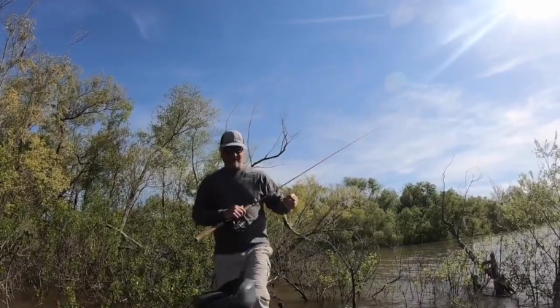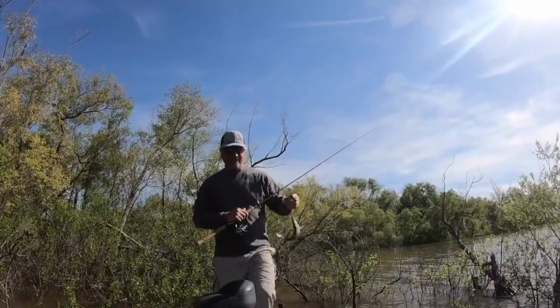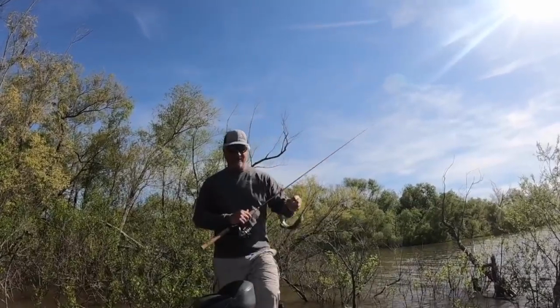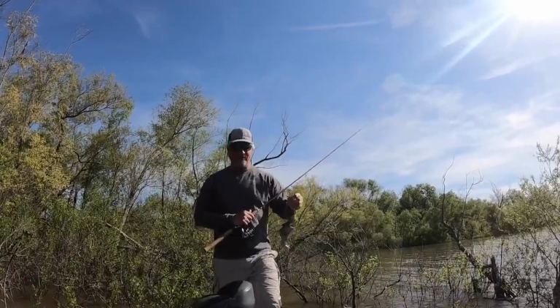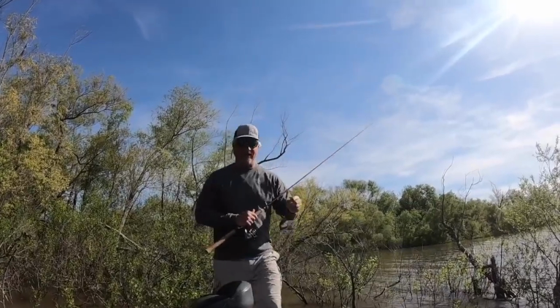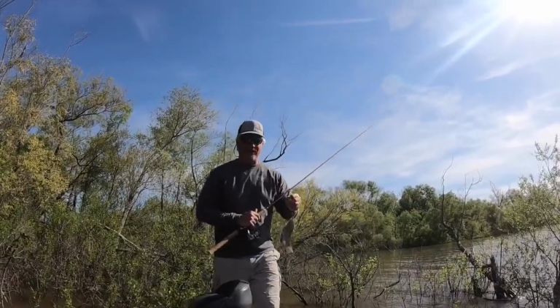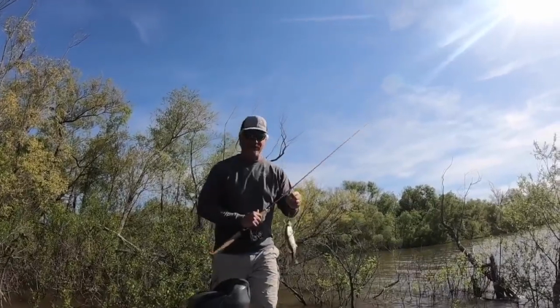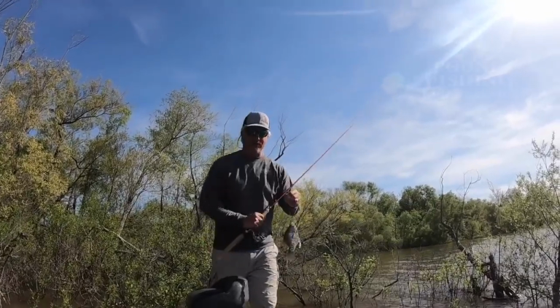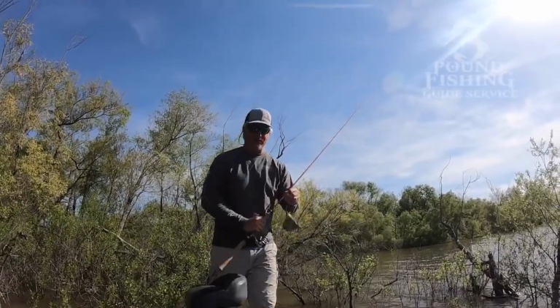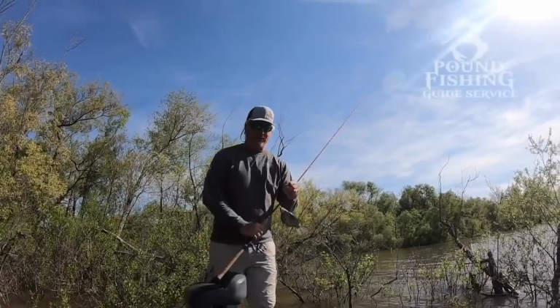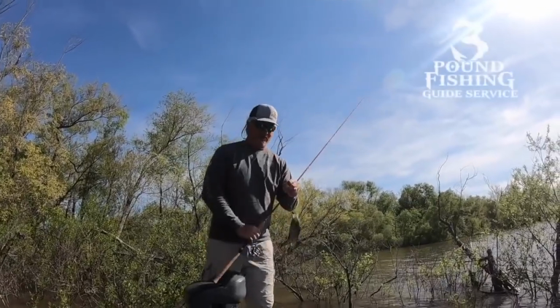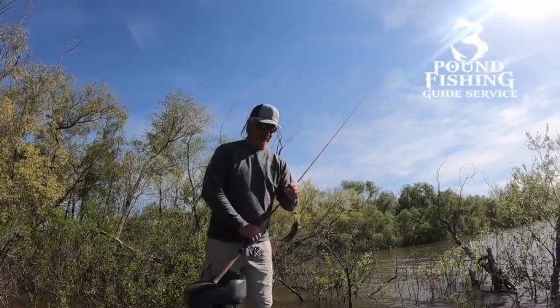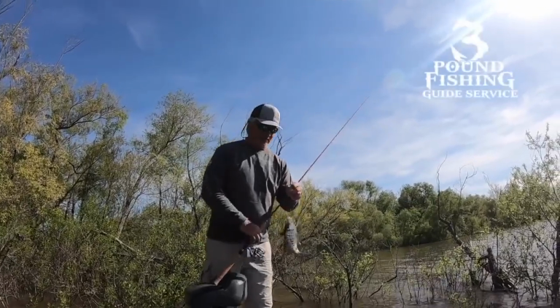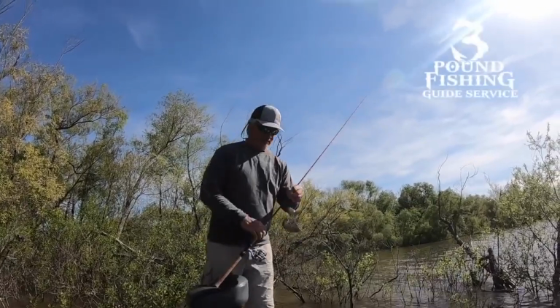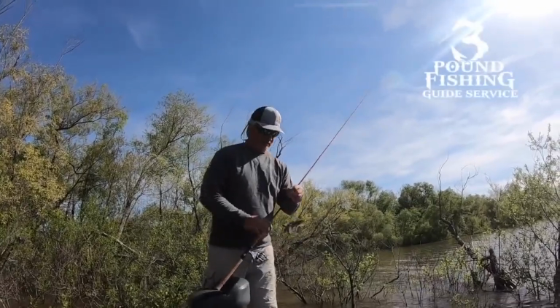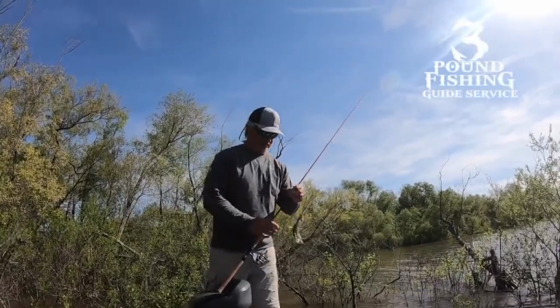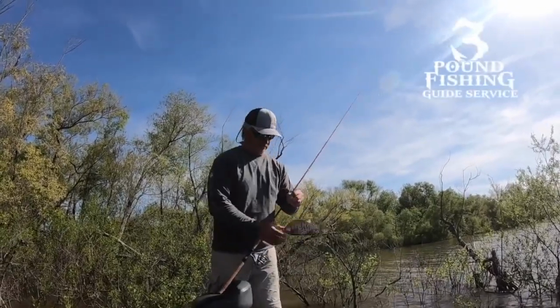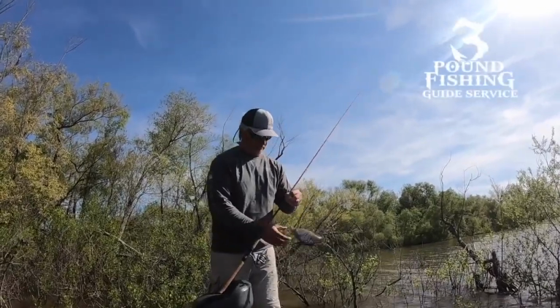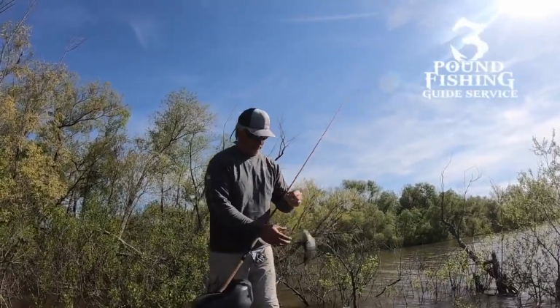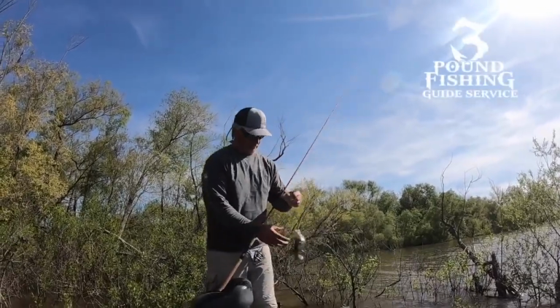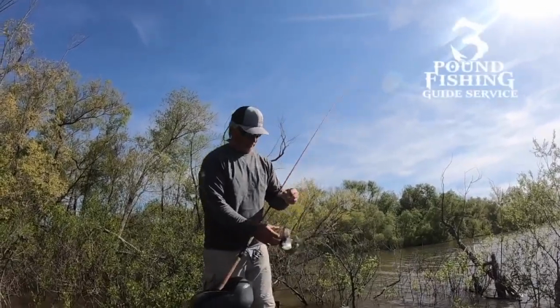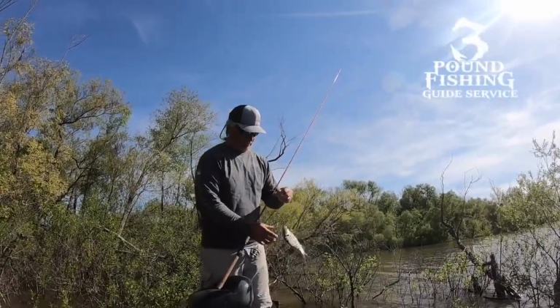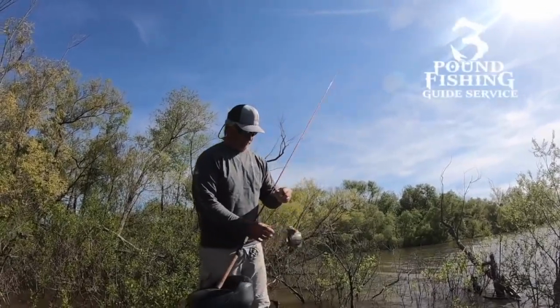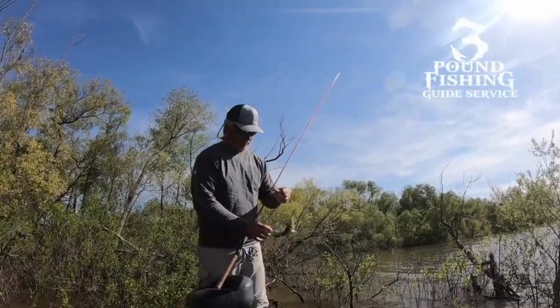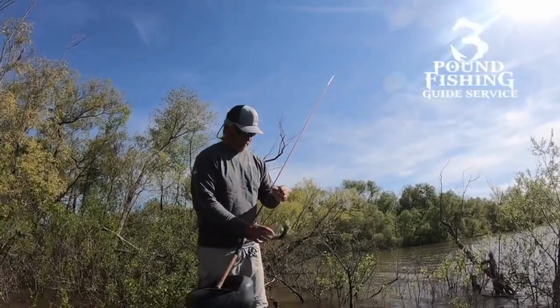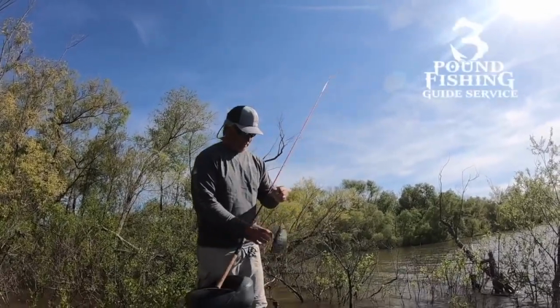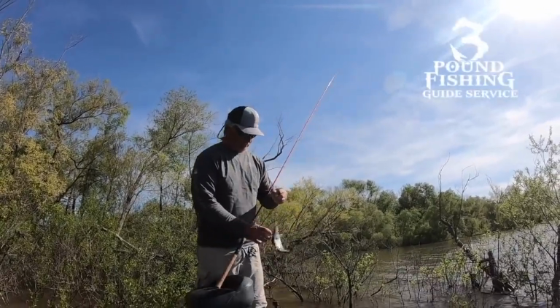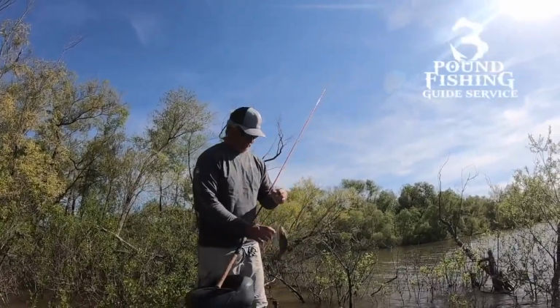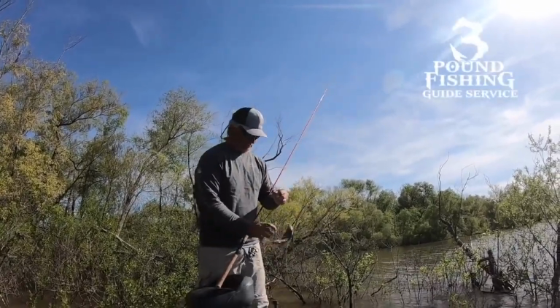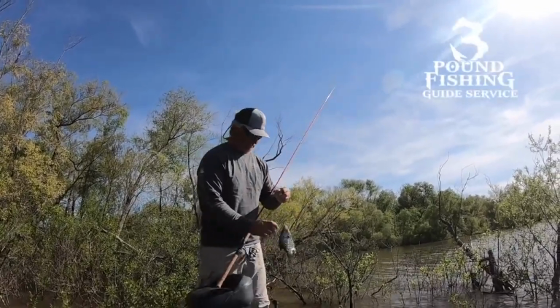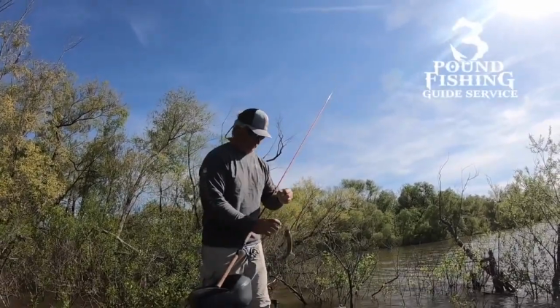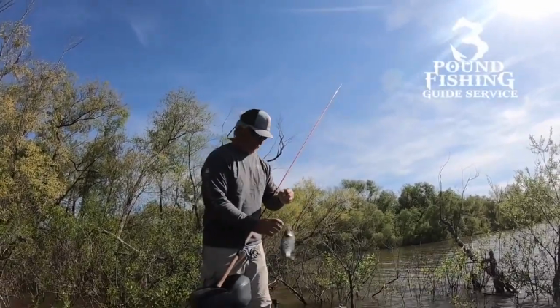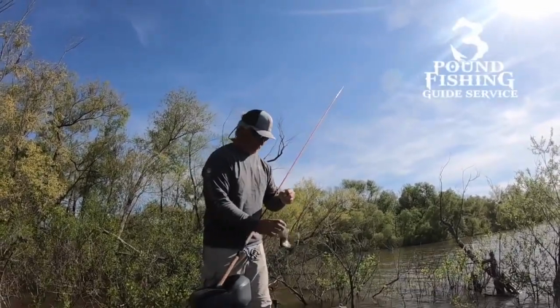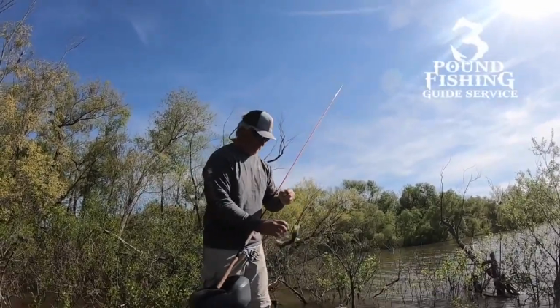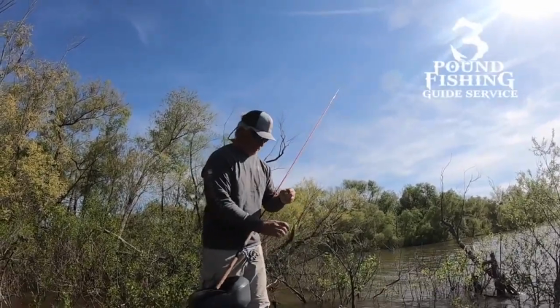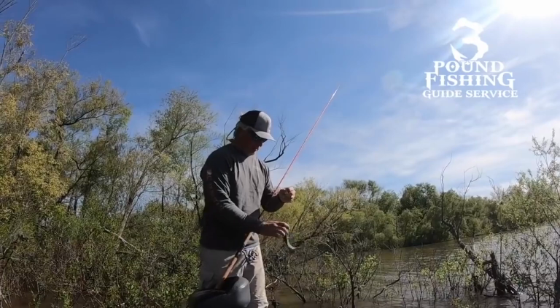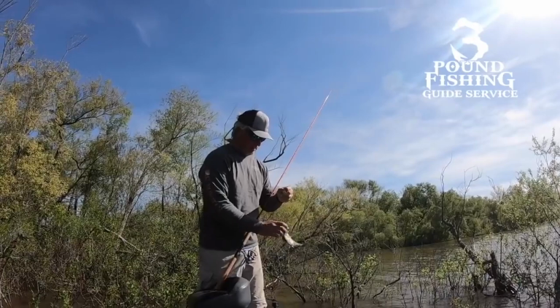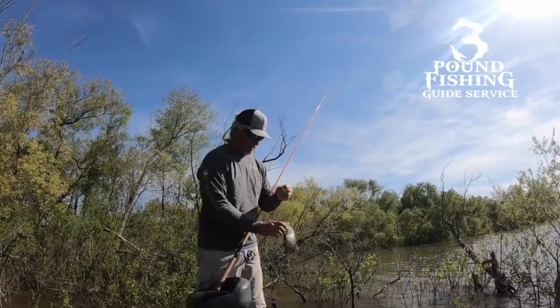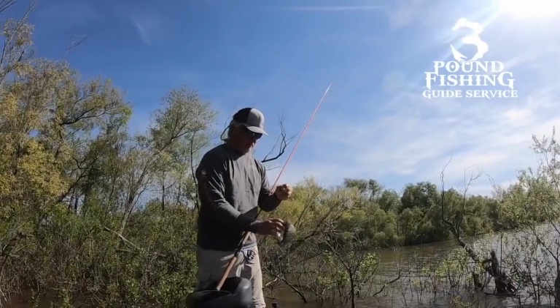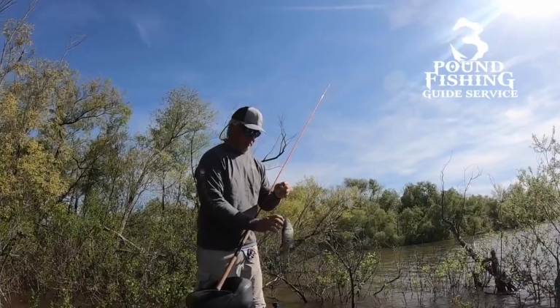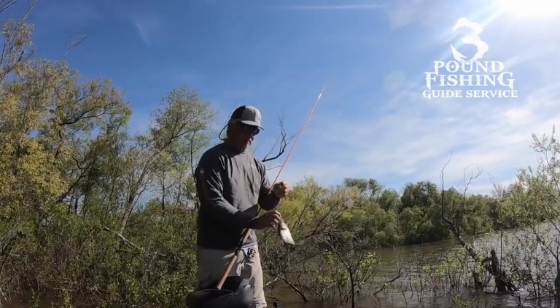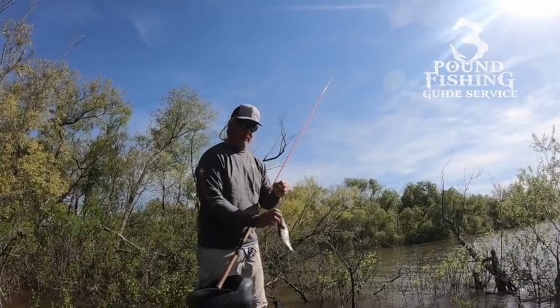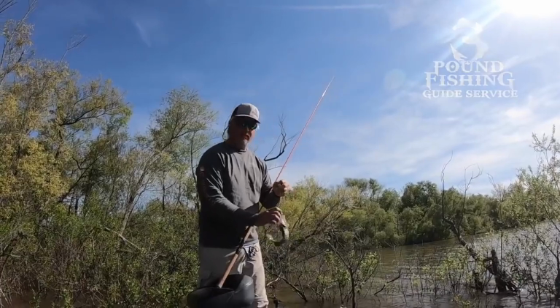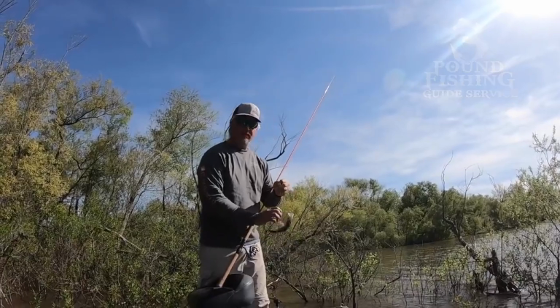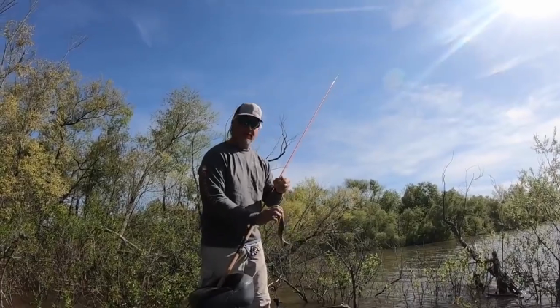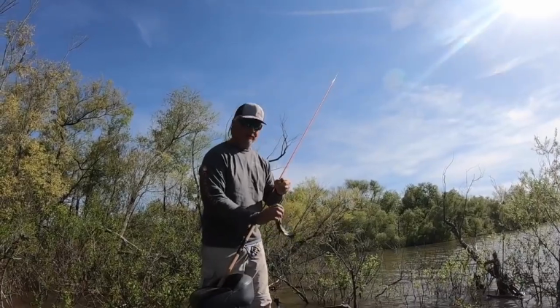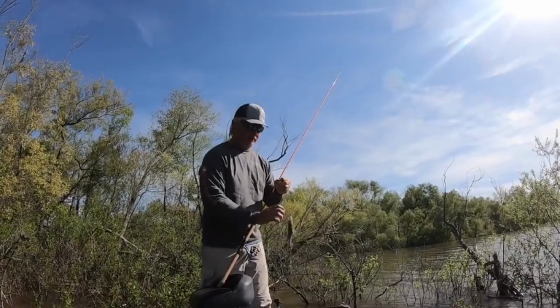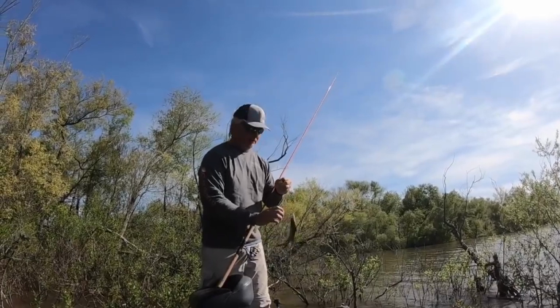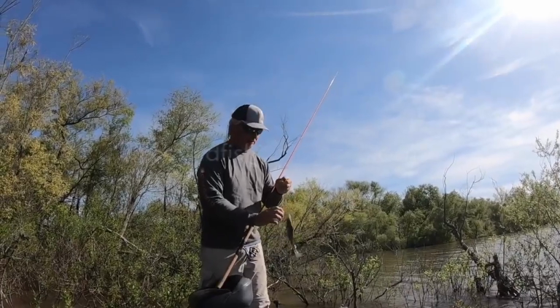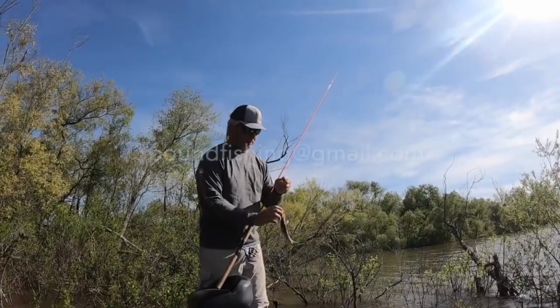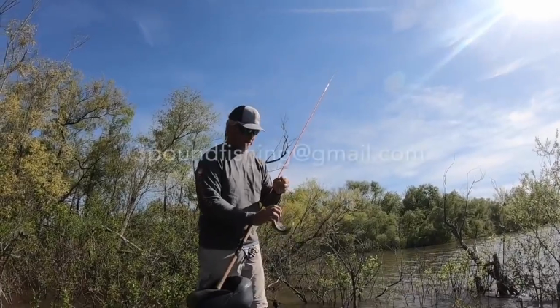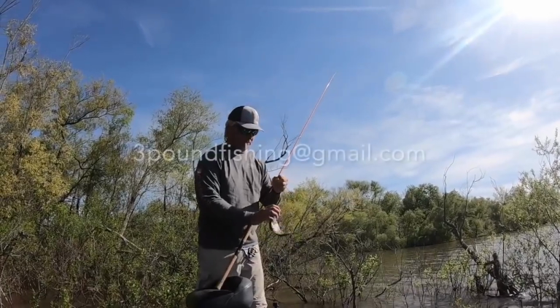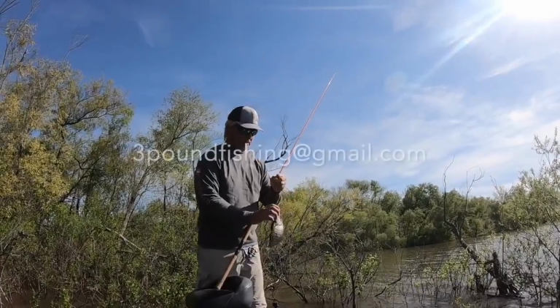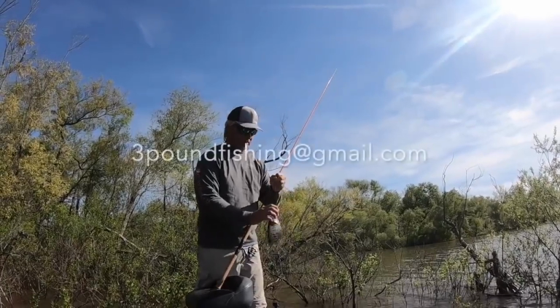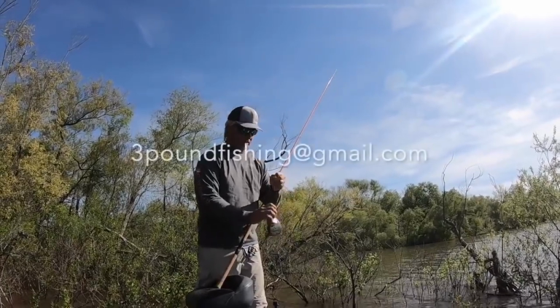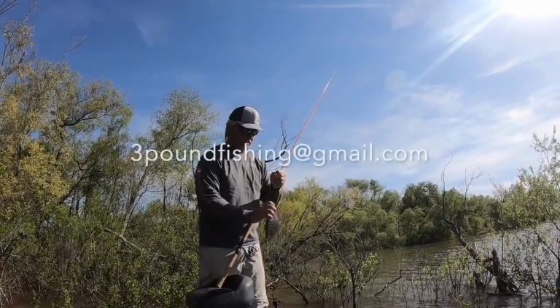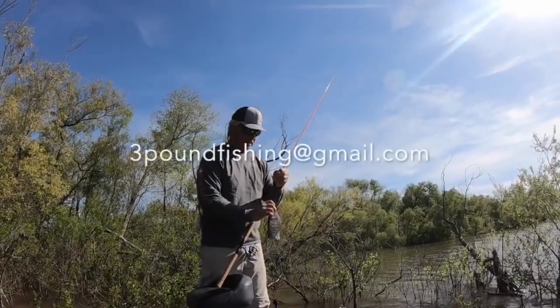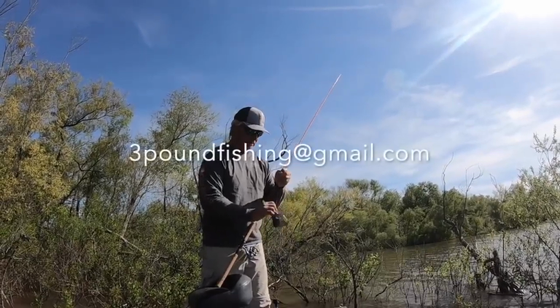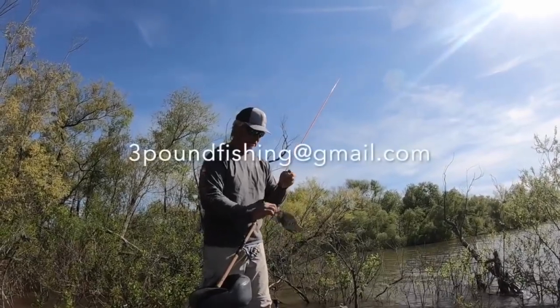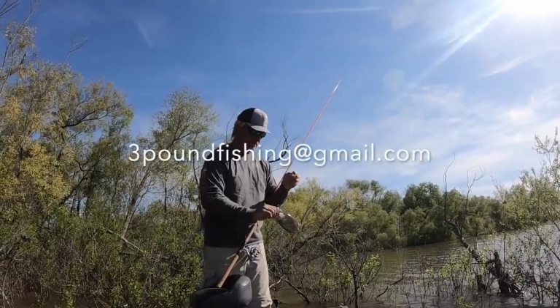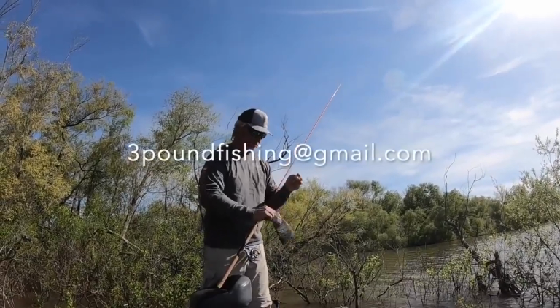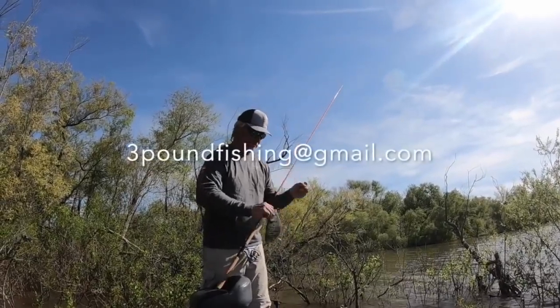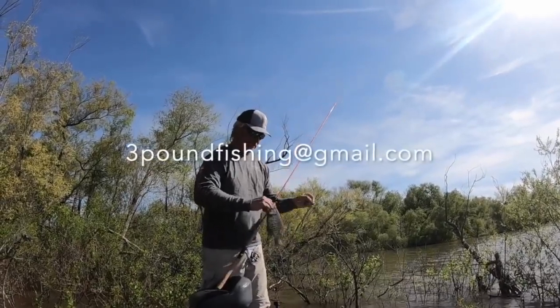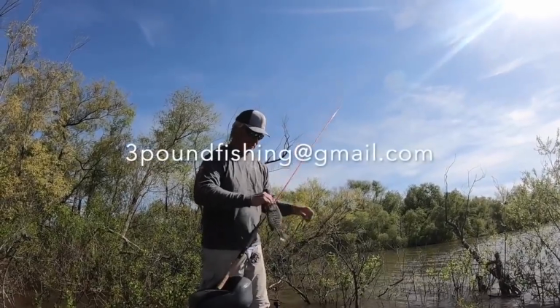Guide trips this summer — we're going to be on piles. It's going to be a great time. Three Pound Fishing at Gmail — get a hold of me.